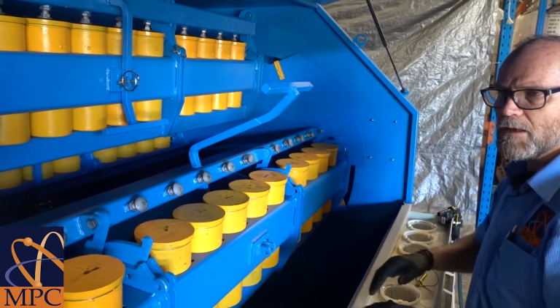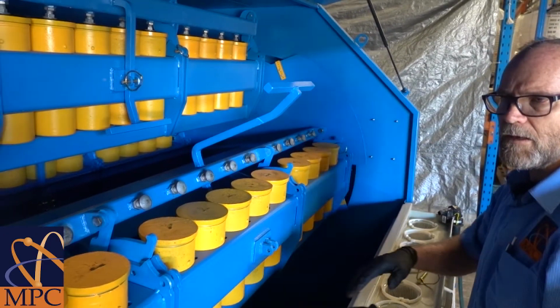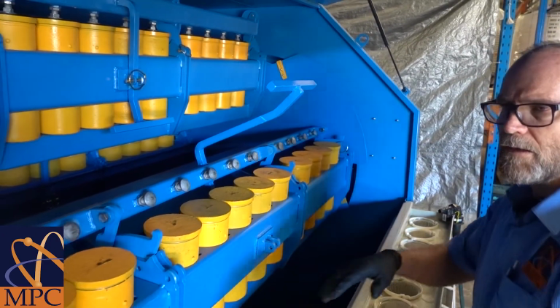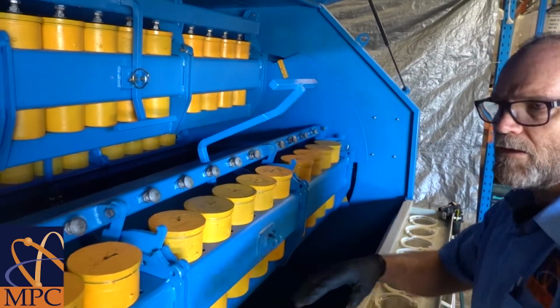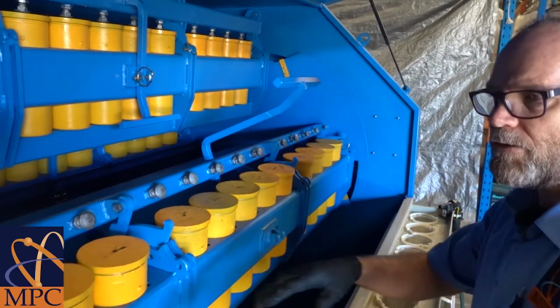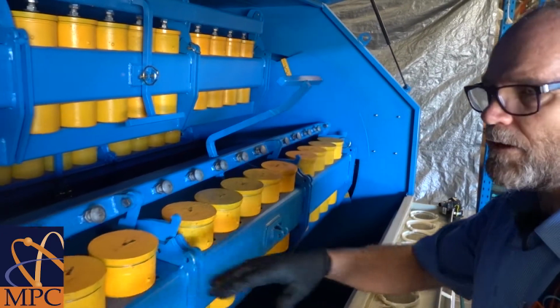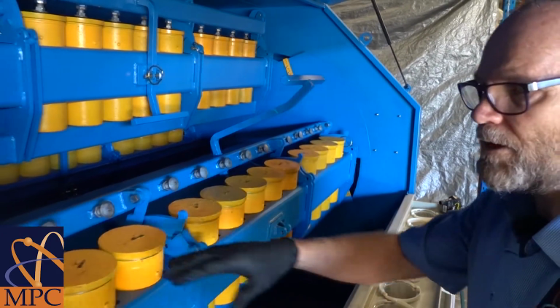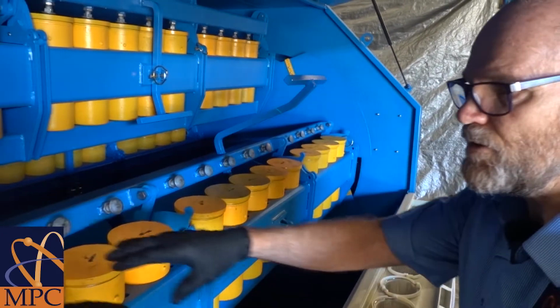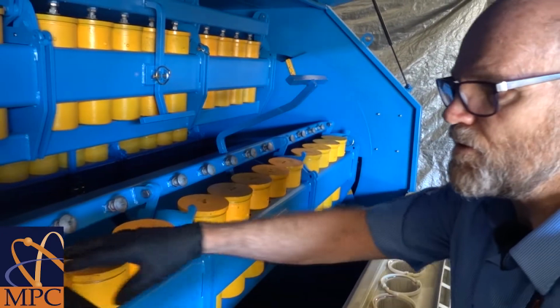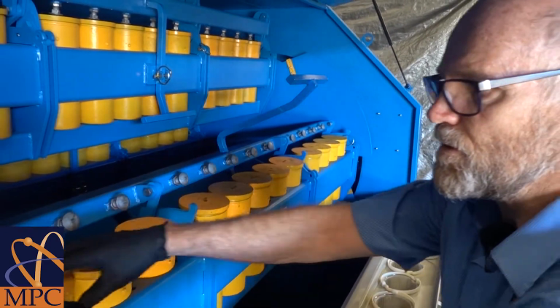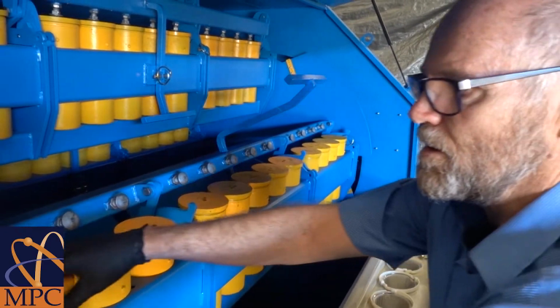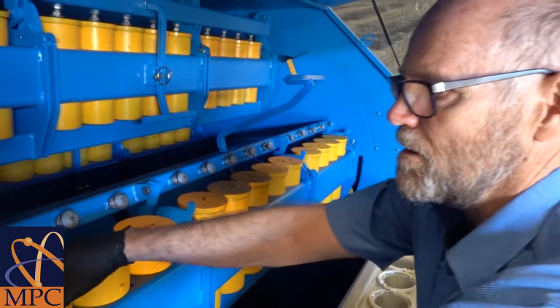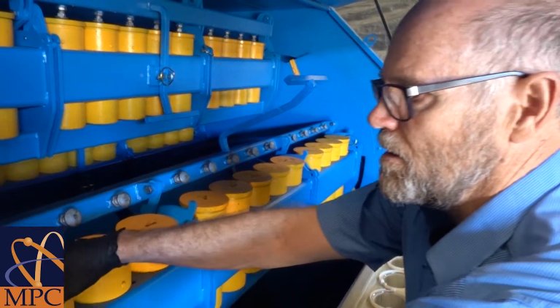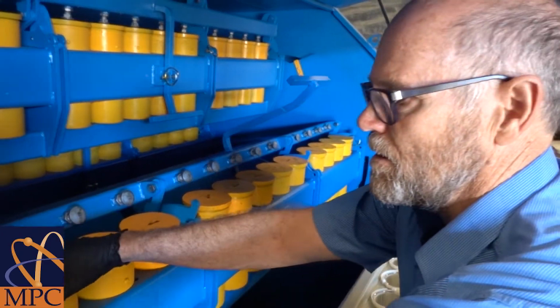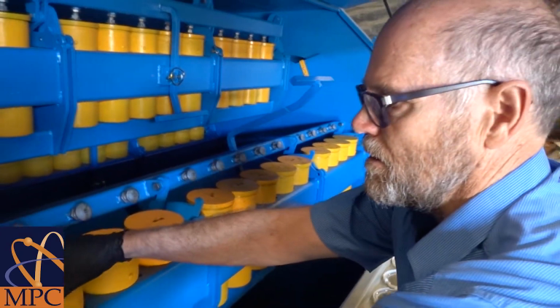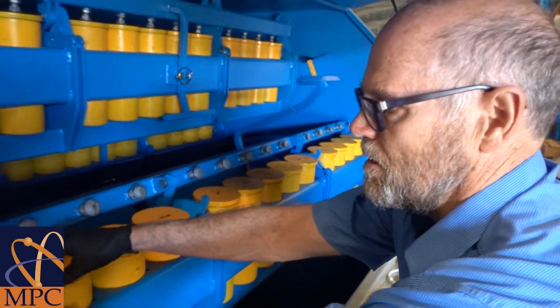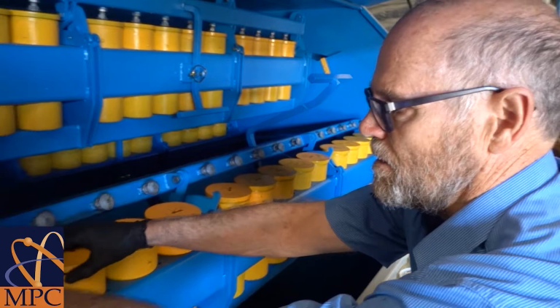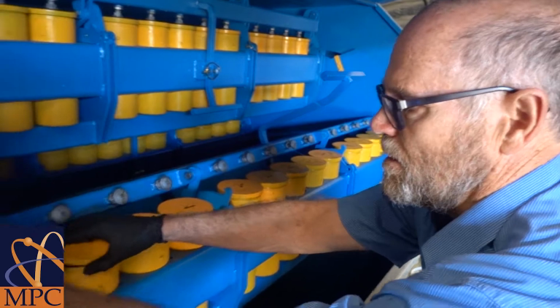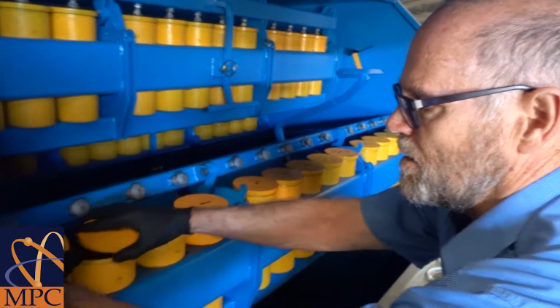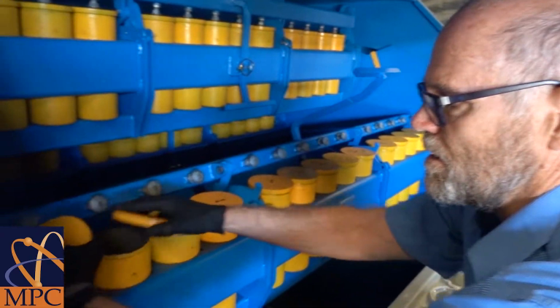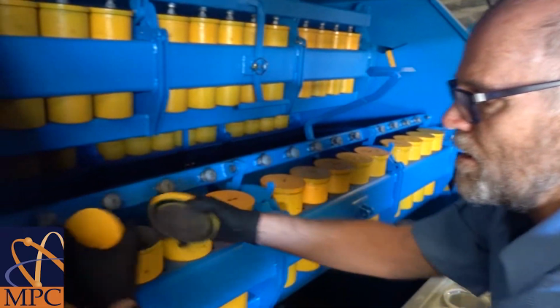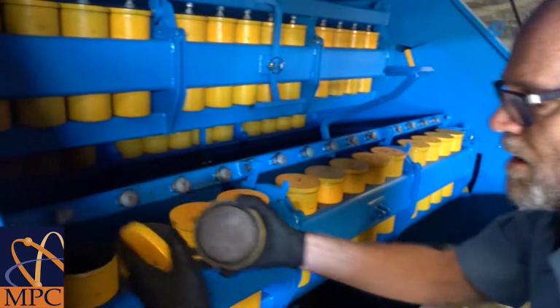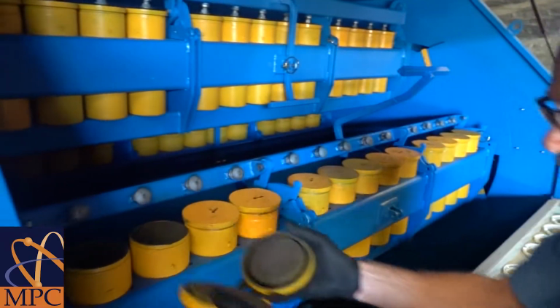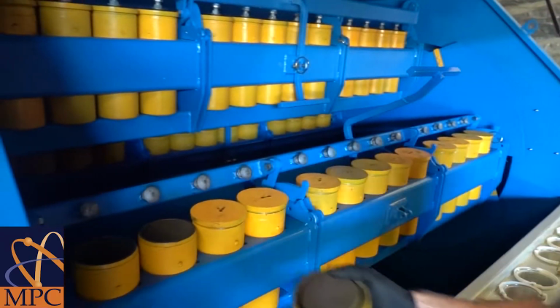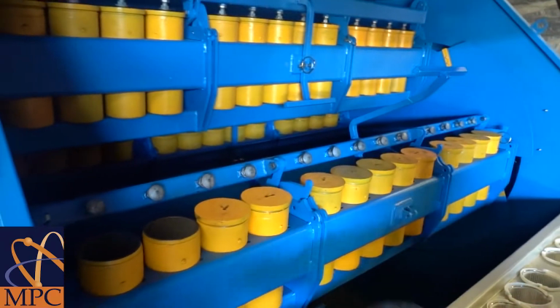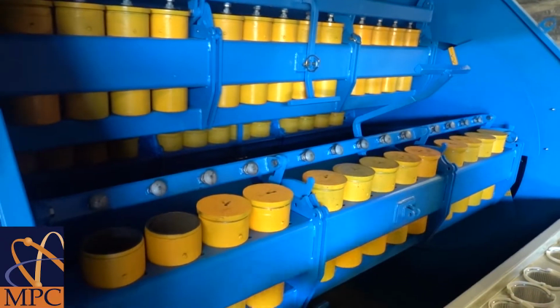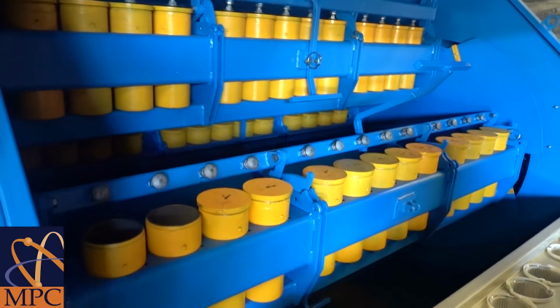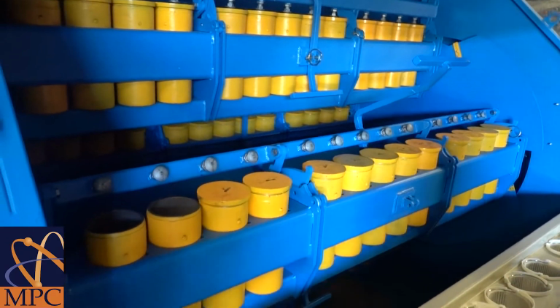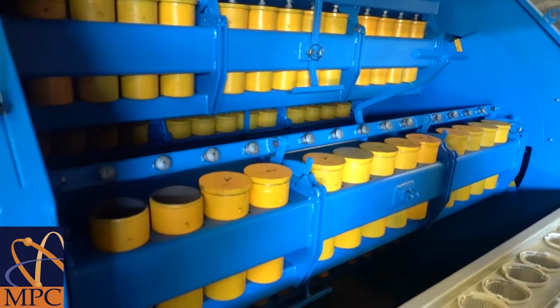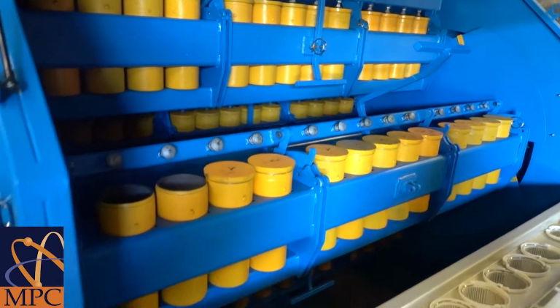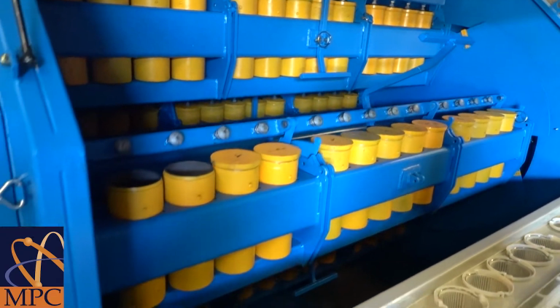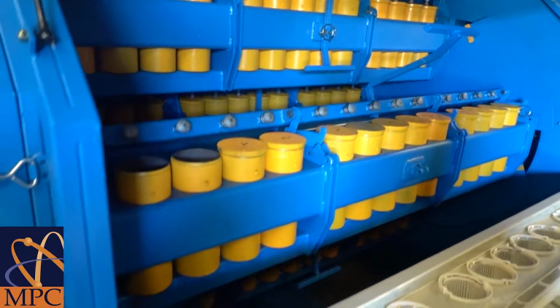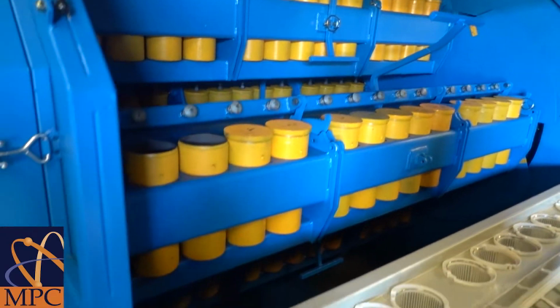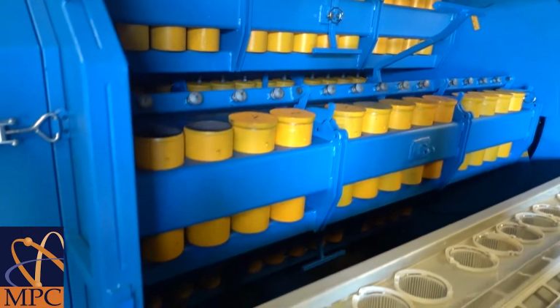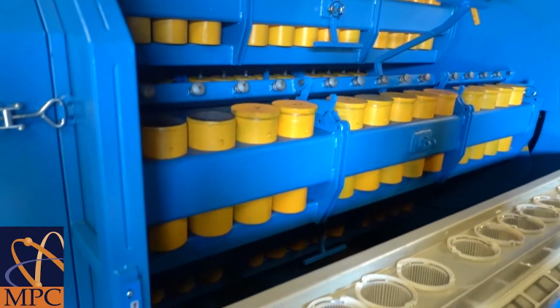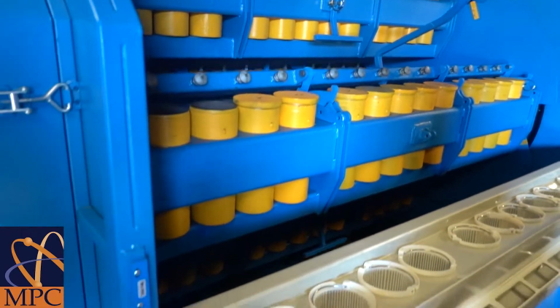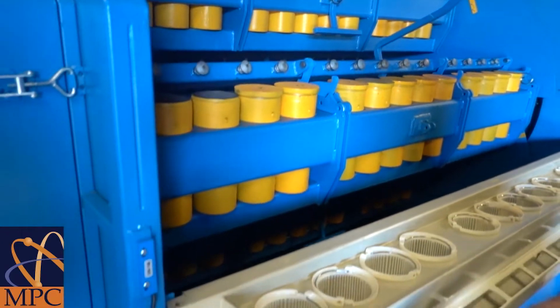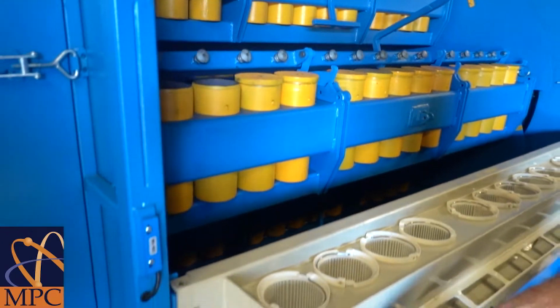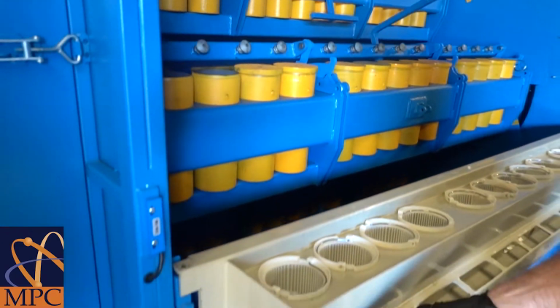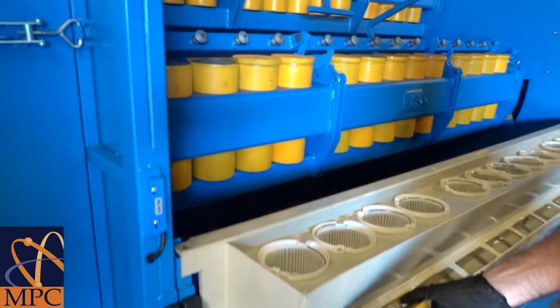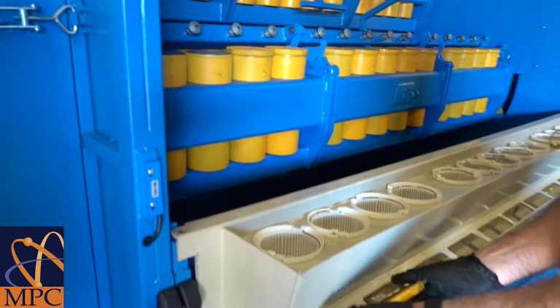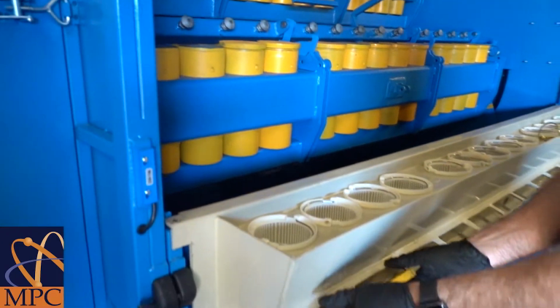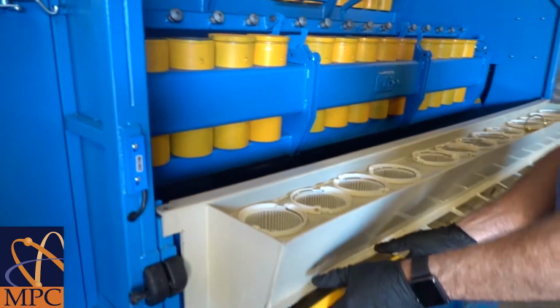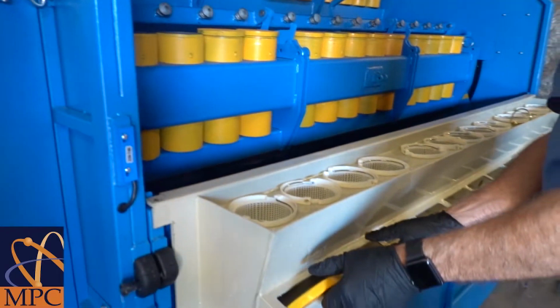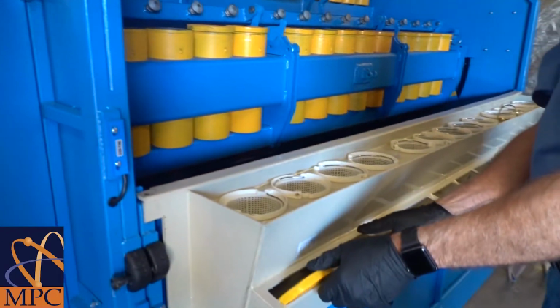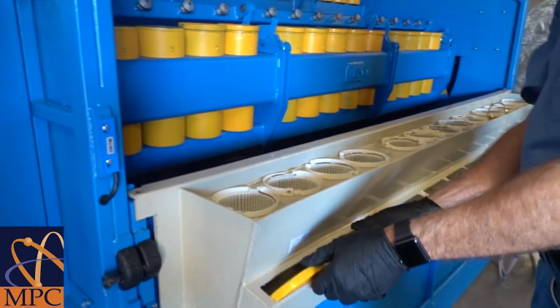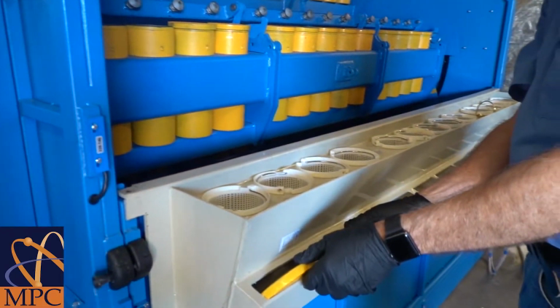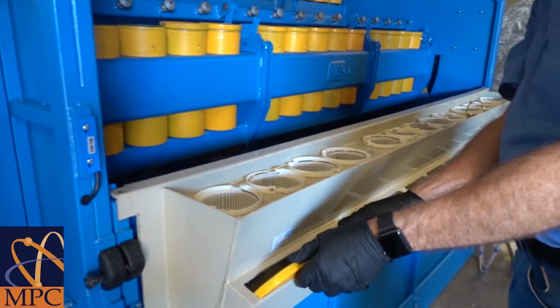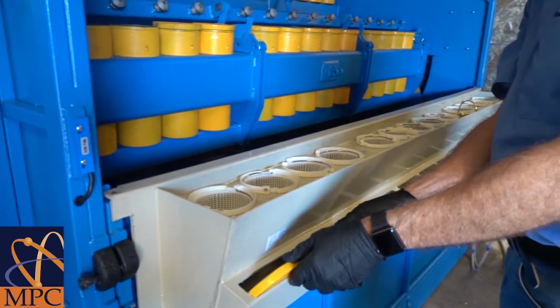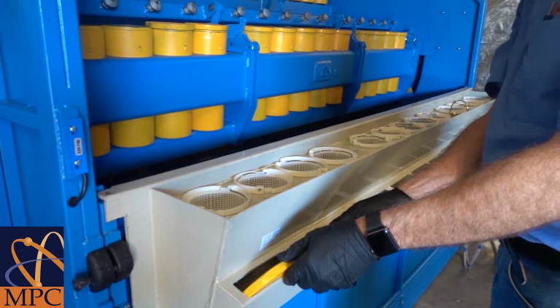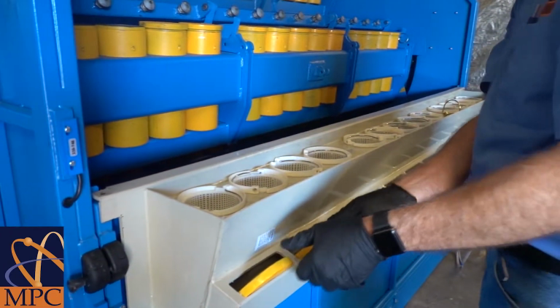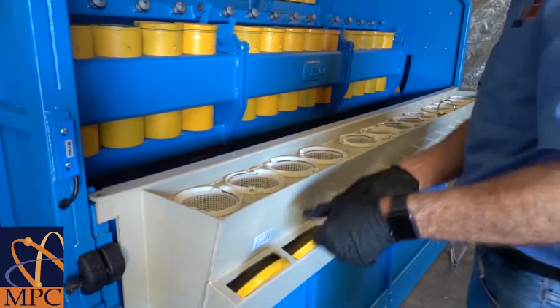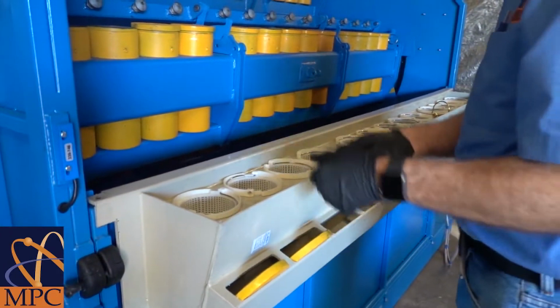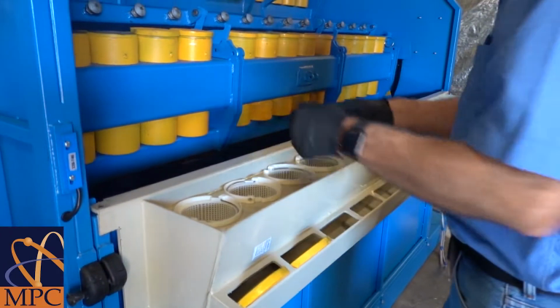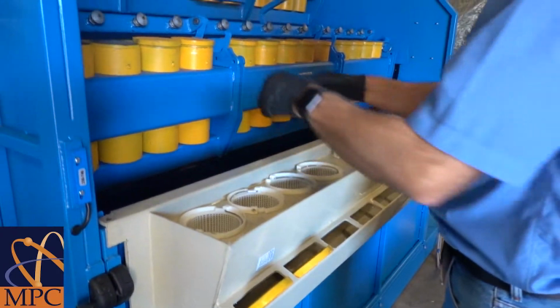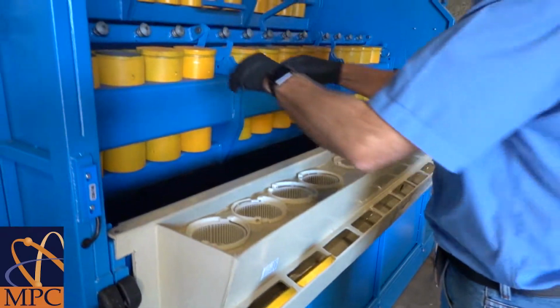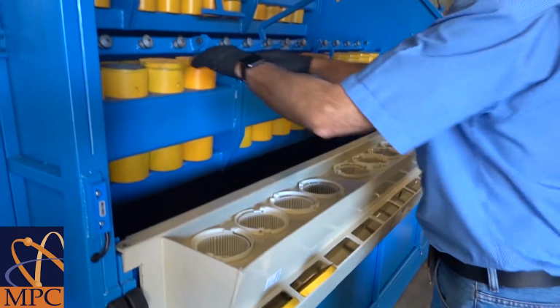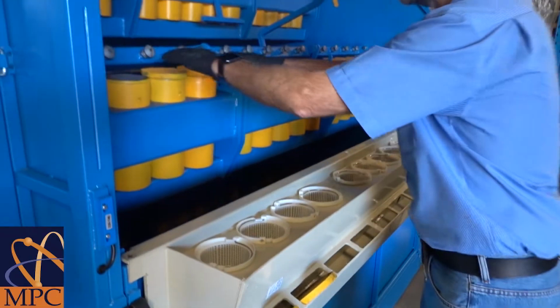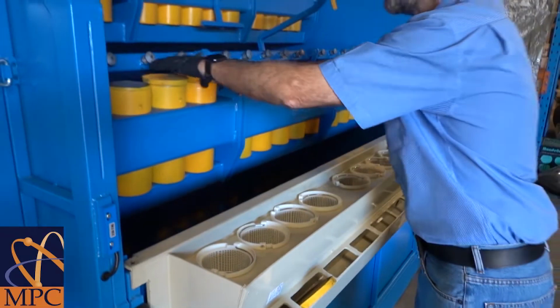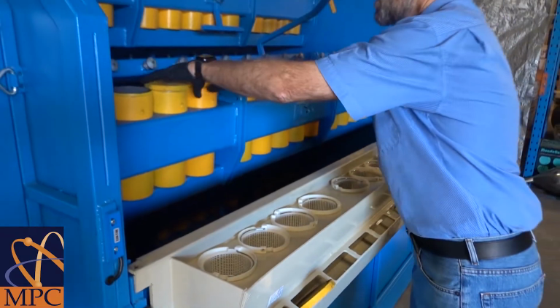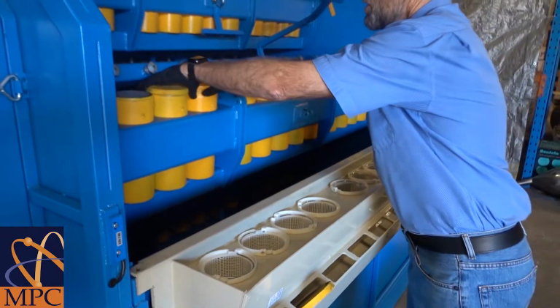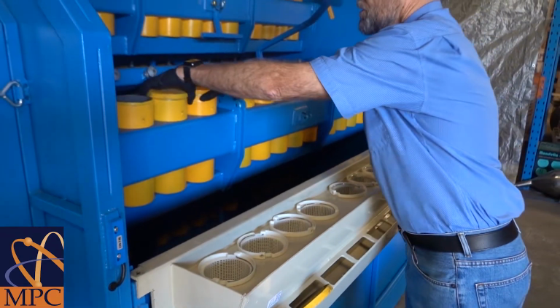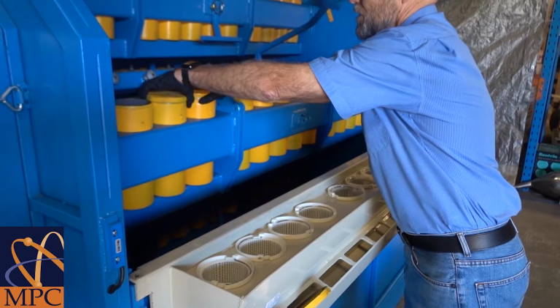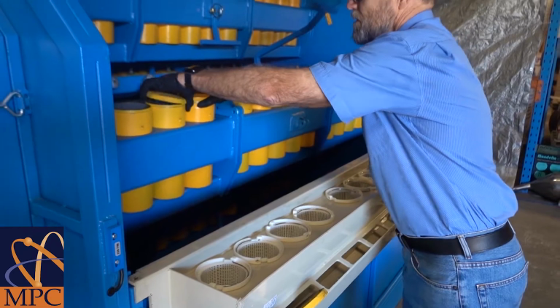The lids are then removed and placed into the trough on the front.